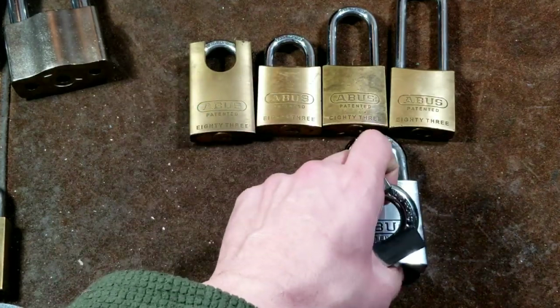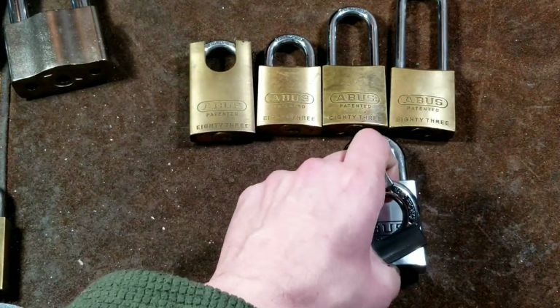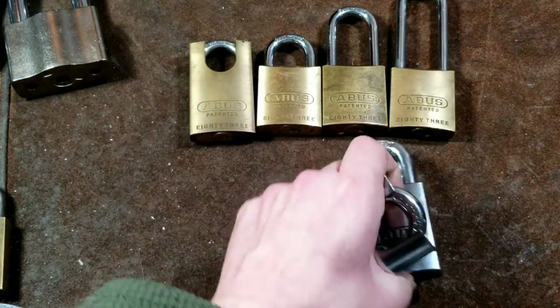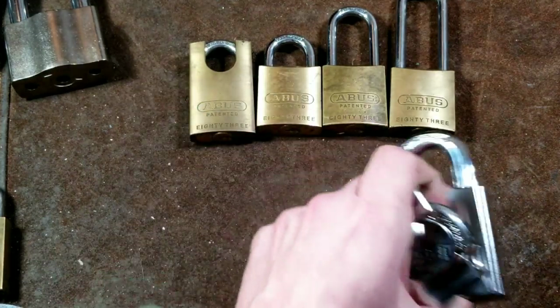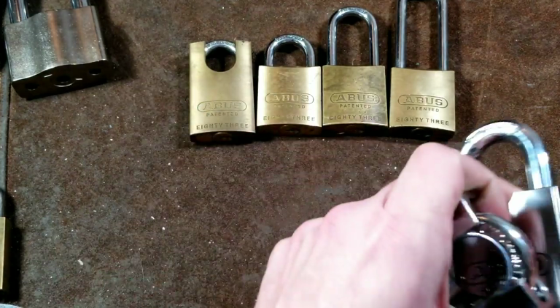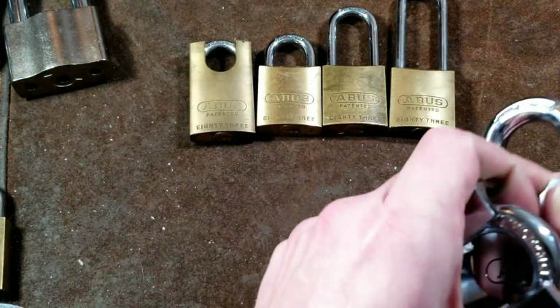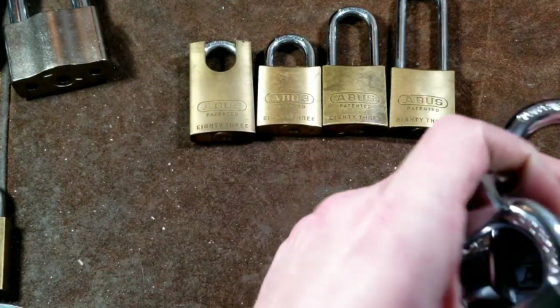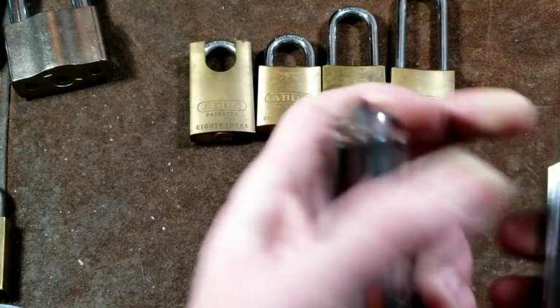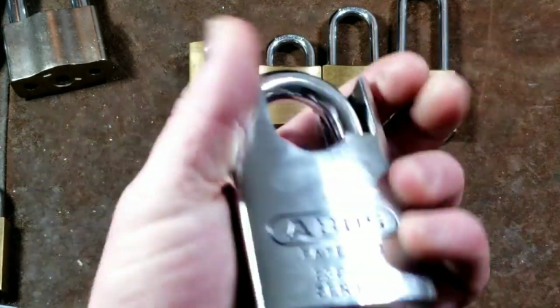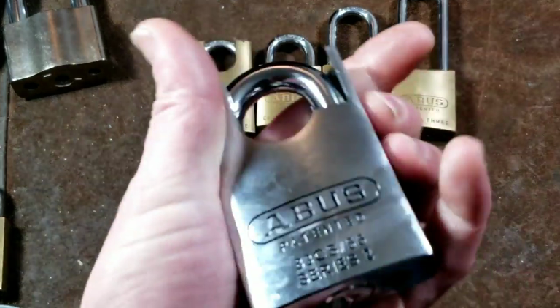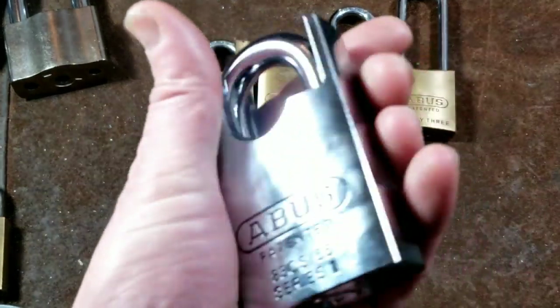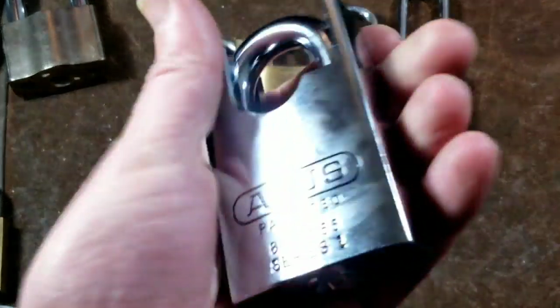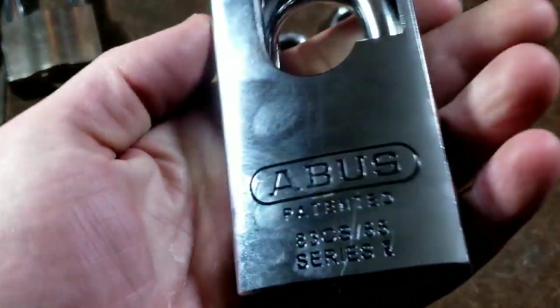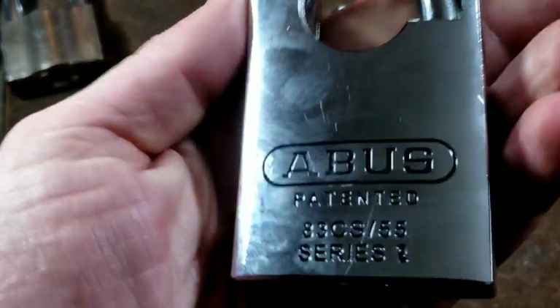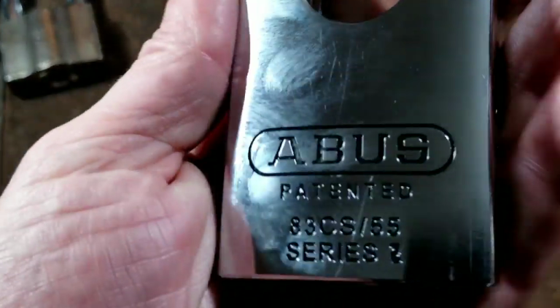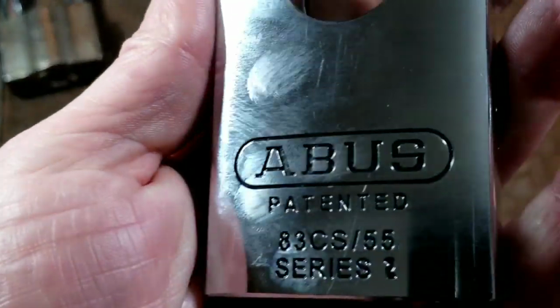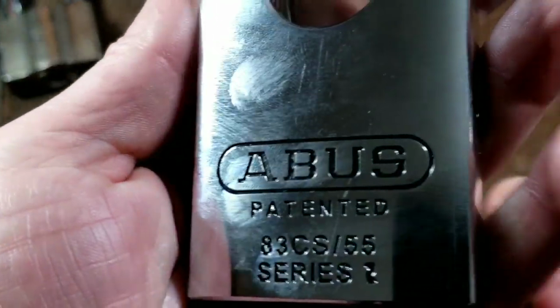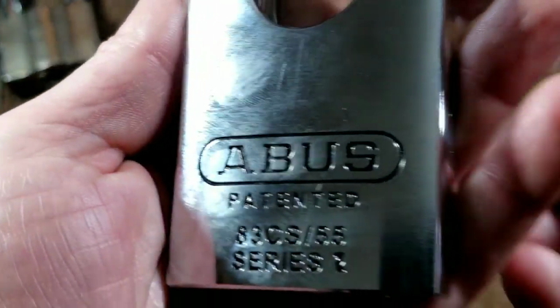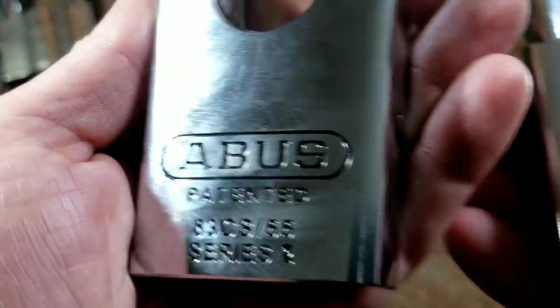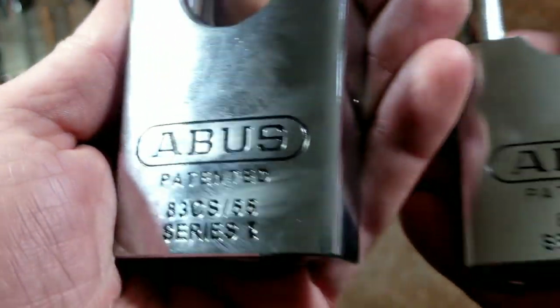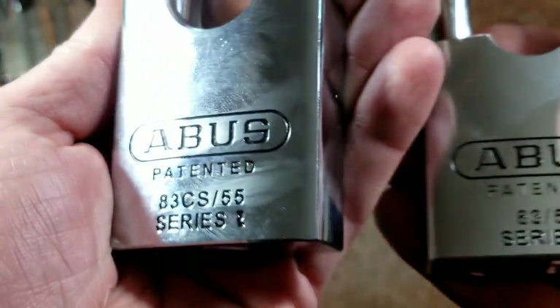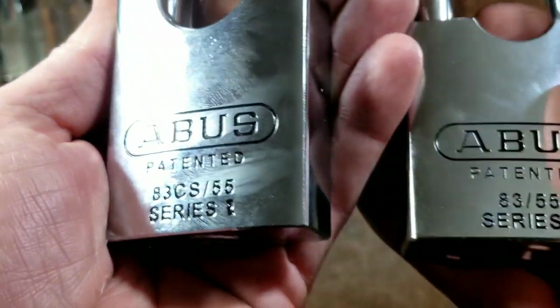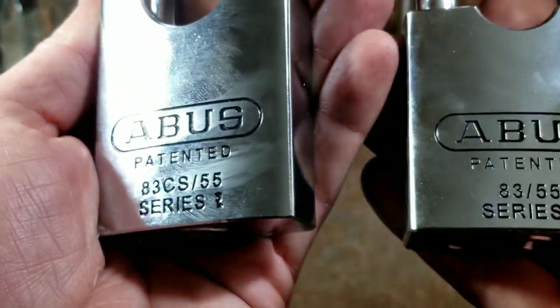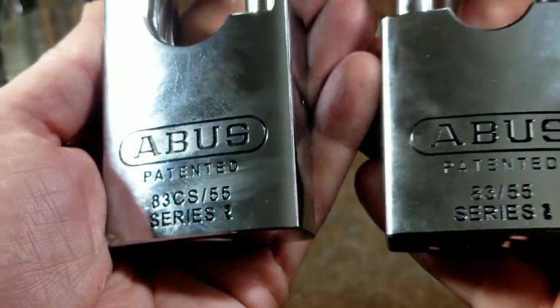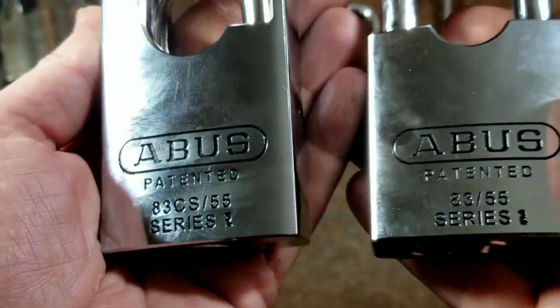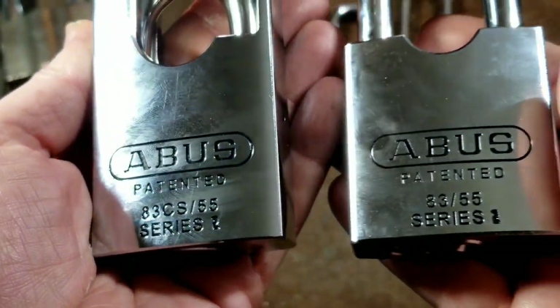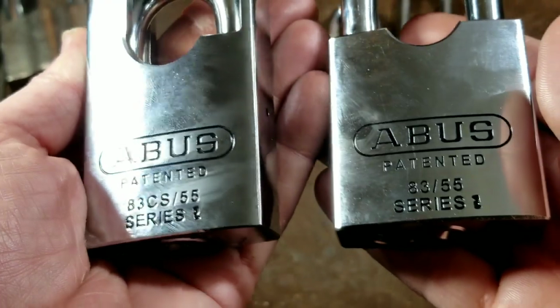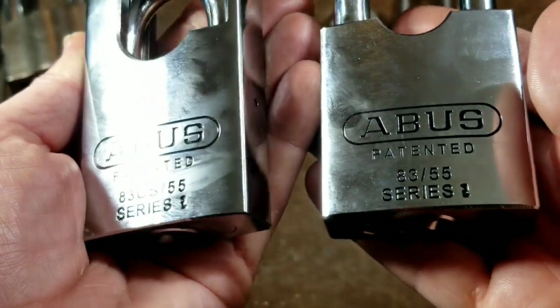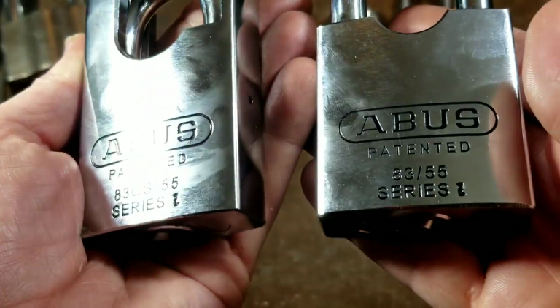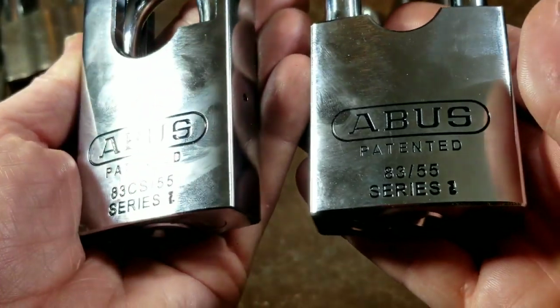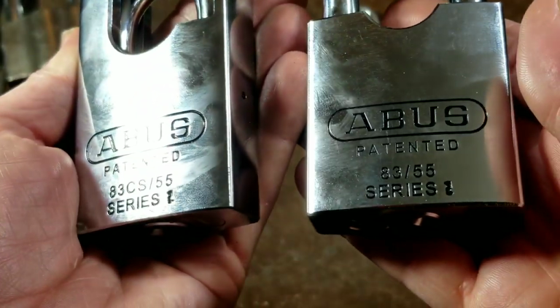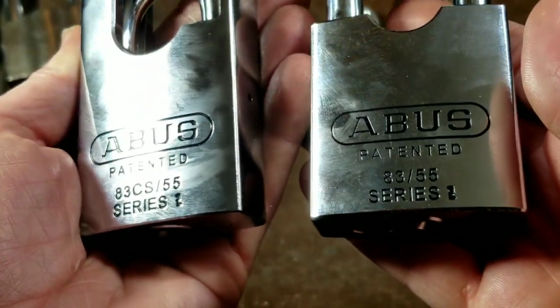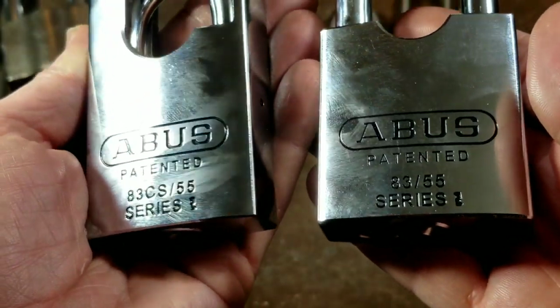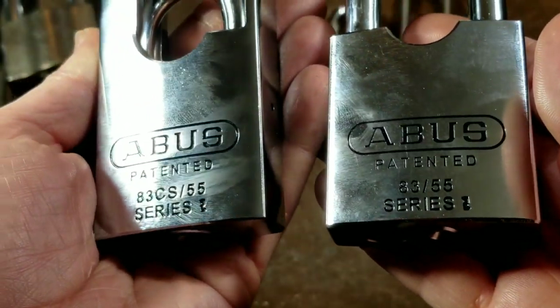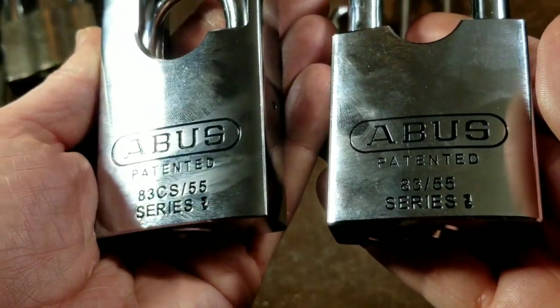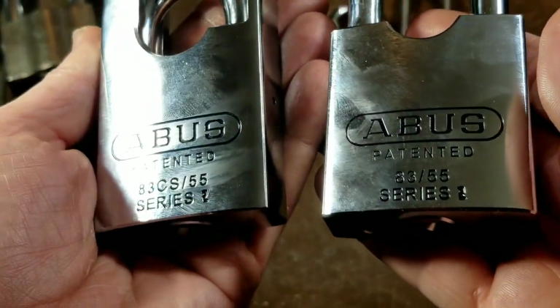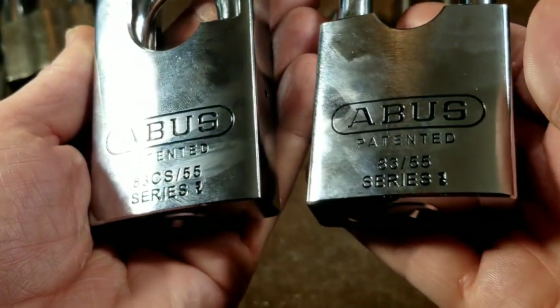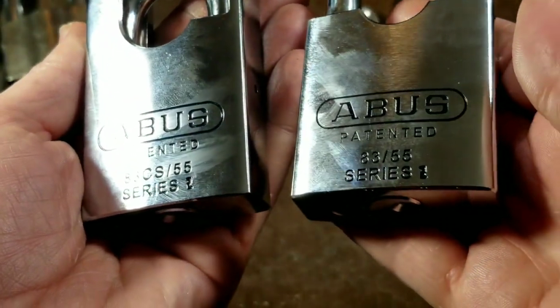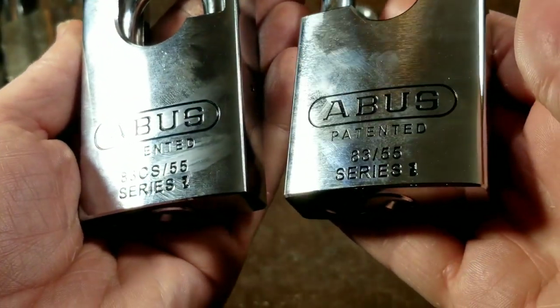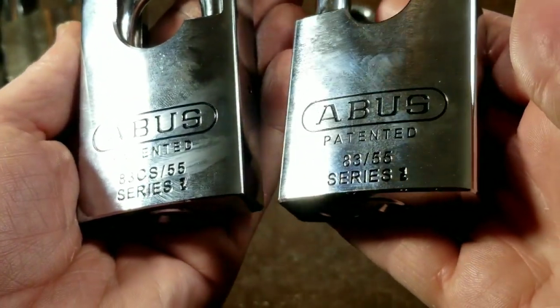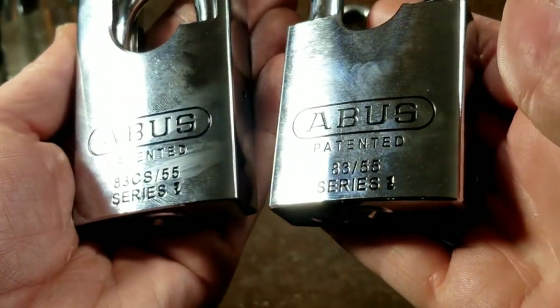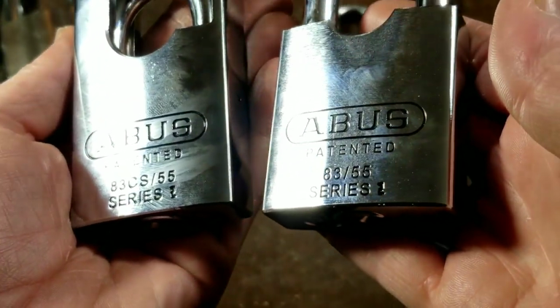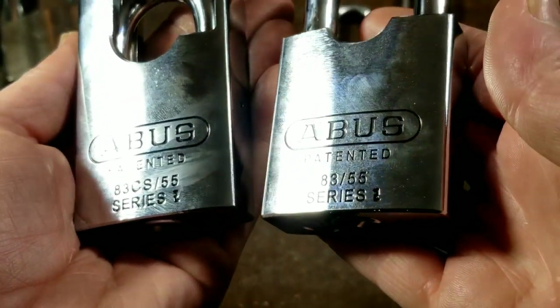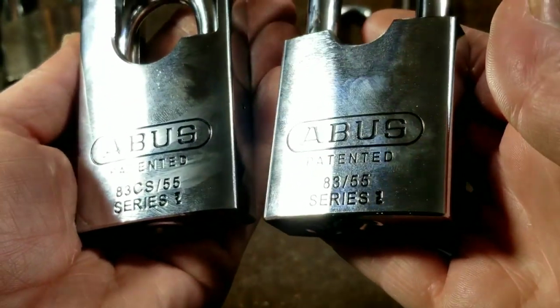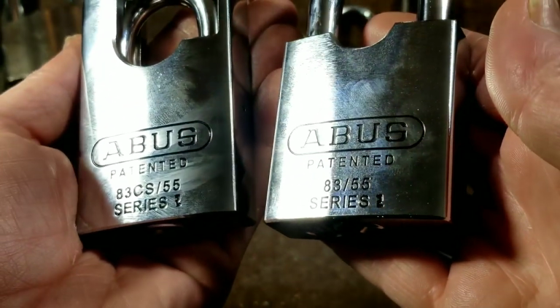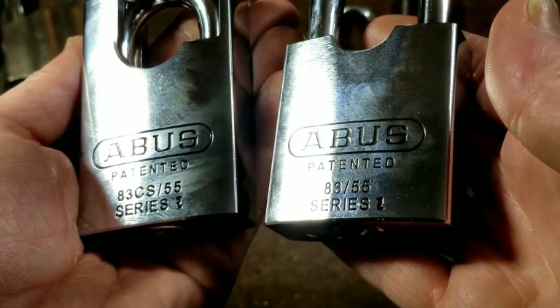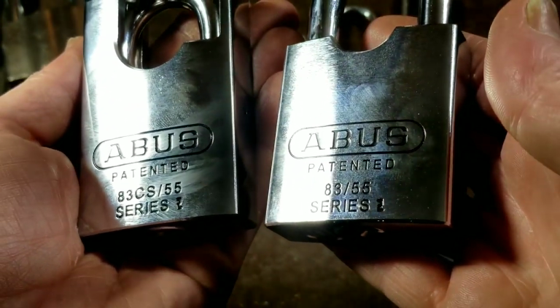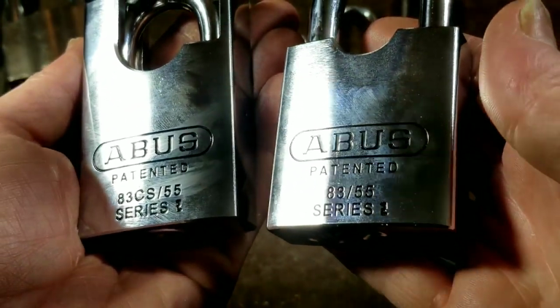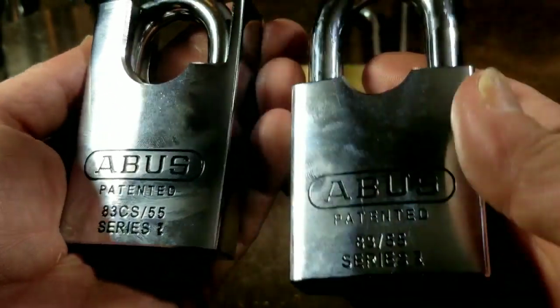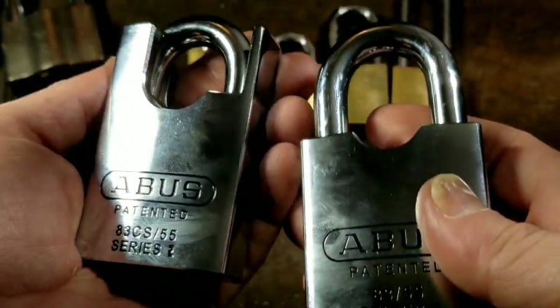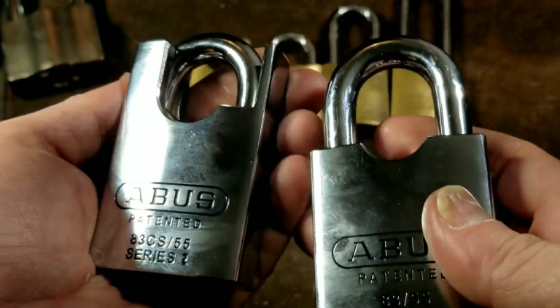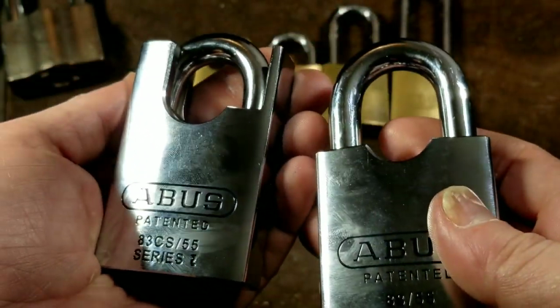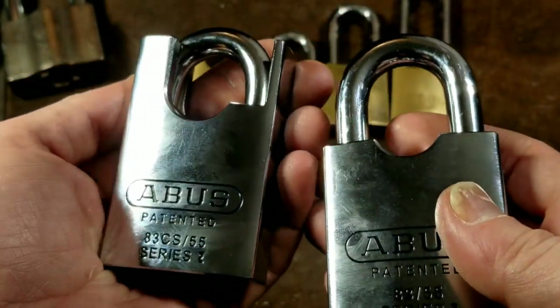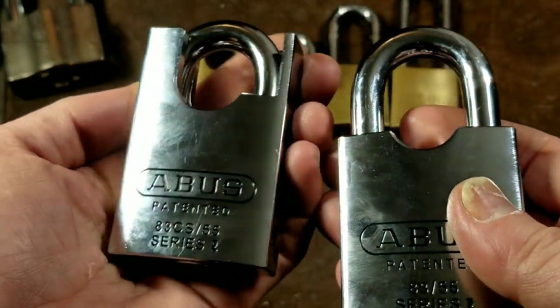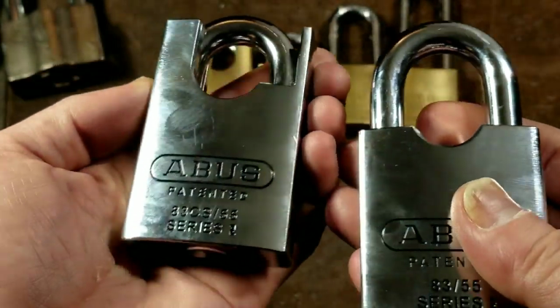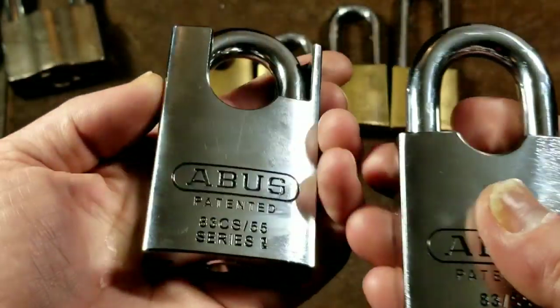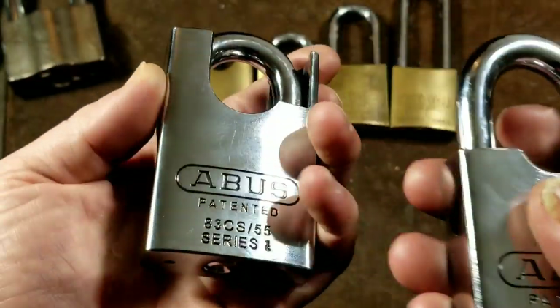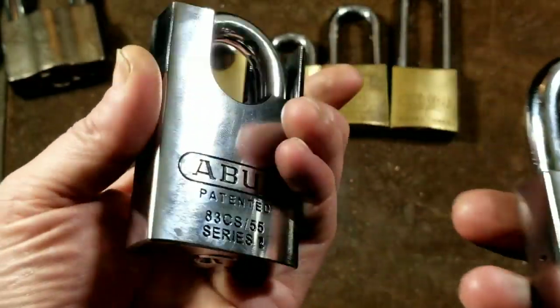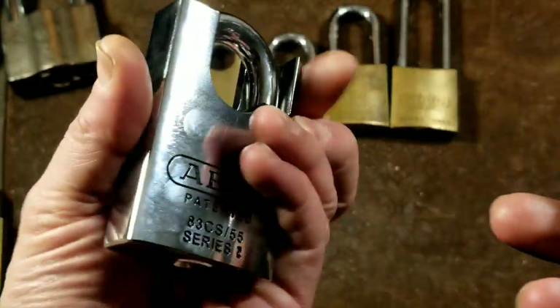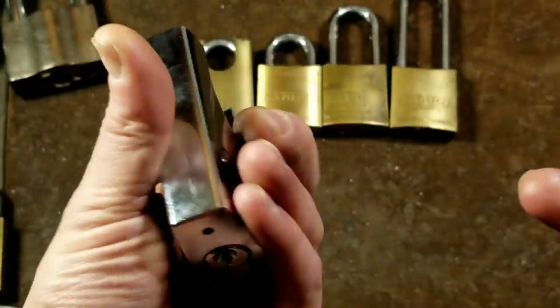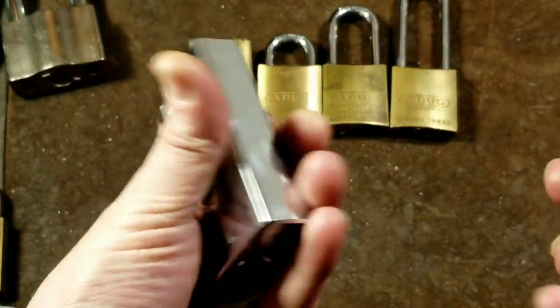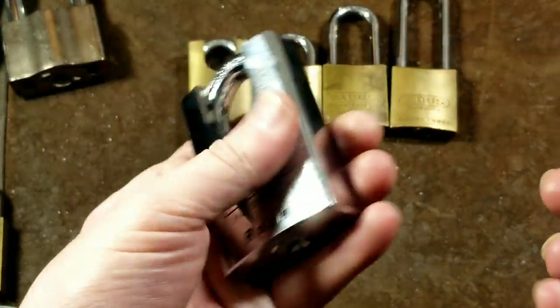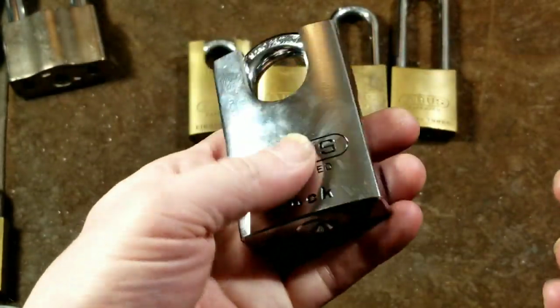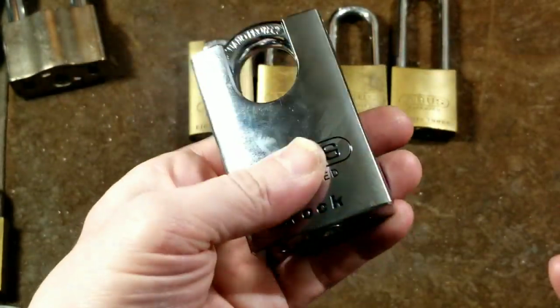On the 83 series, they go by width: the 83/45 is 45 millimeters, these 55s are 55 millimeters wide. The '83' is the series, so any Abus 83 anything will take these exact same cores. When they add the letters 'CS' it just means closed shackle — referring to these shackle guards. So the 83 CS55 is the 55mm closed-shackle version, and the standard 83/55 is the open version.